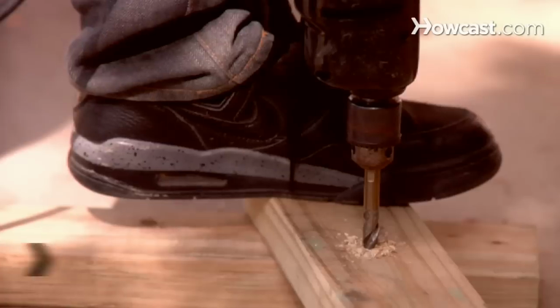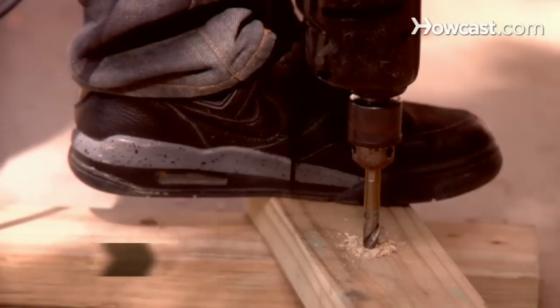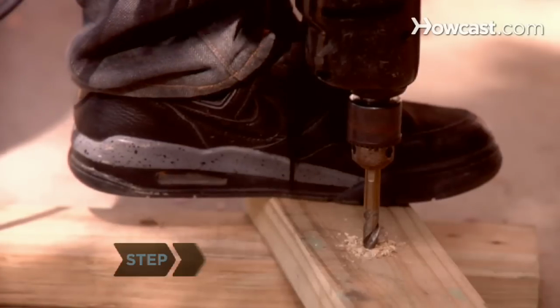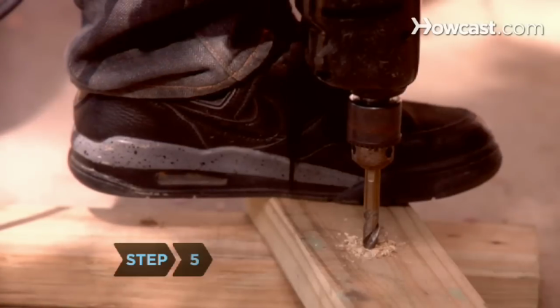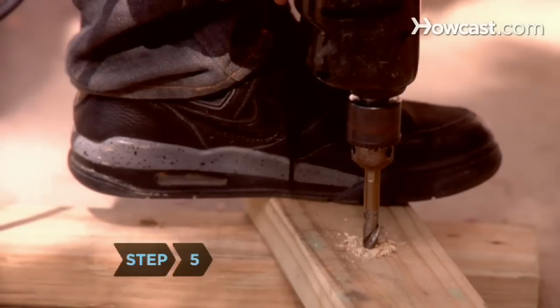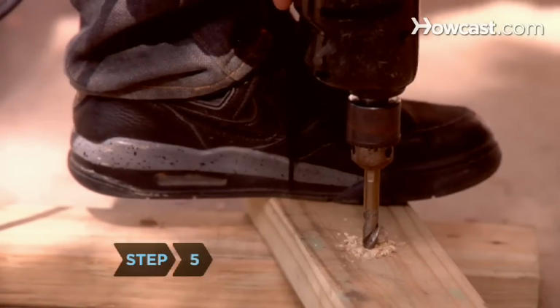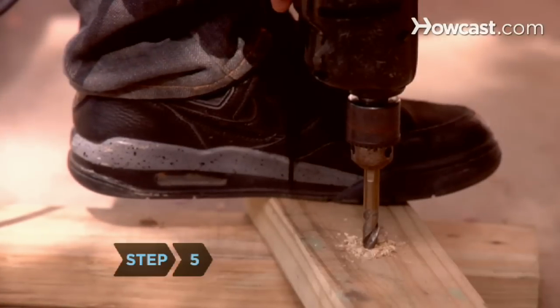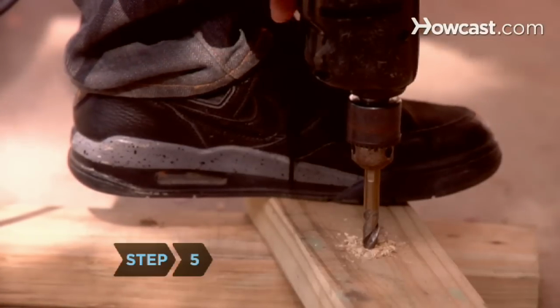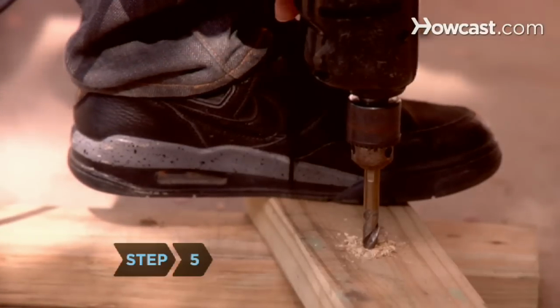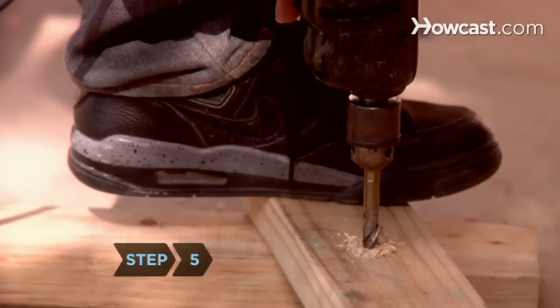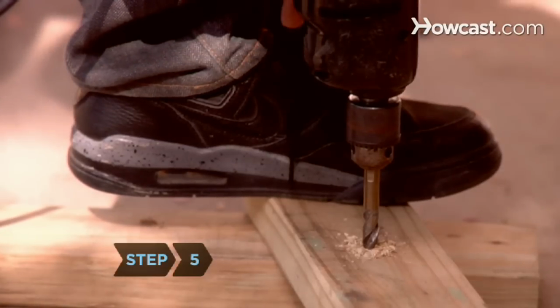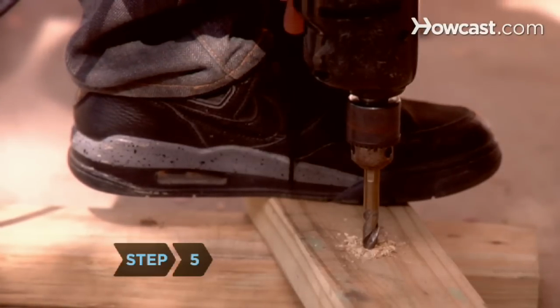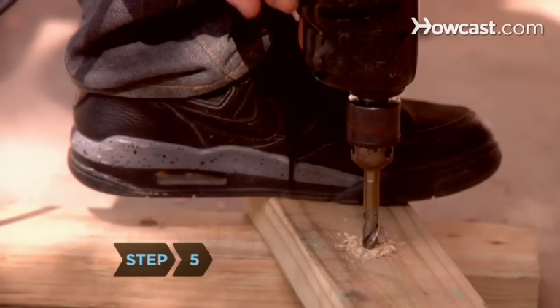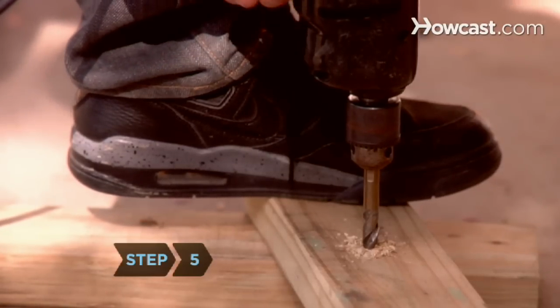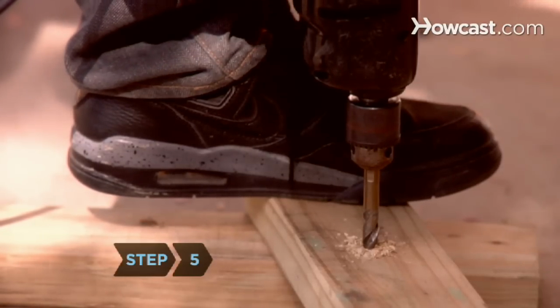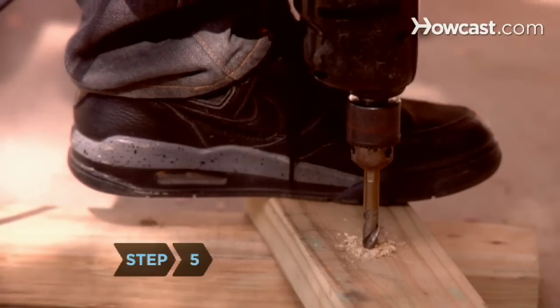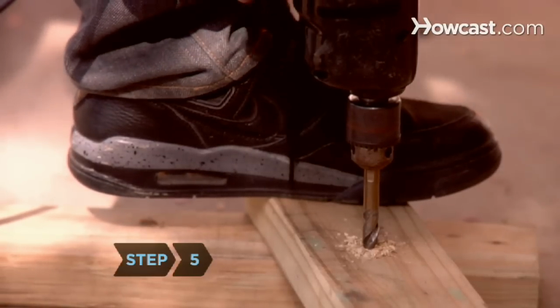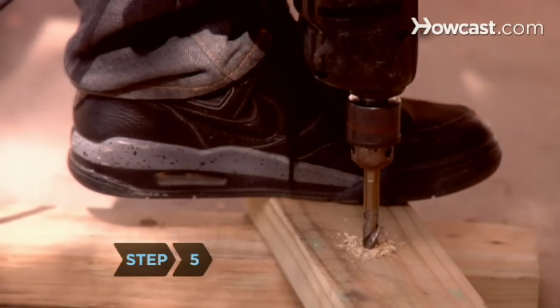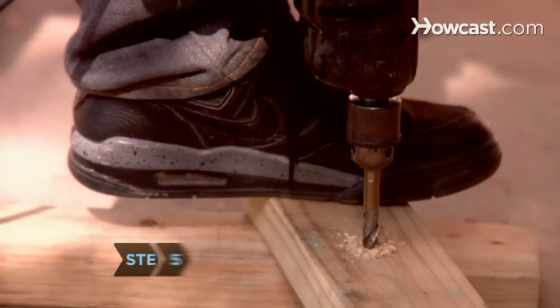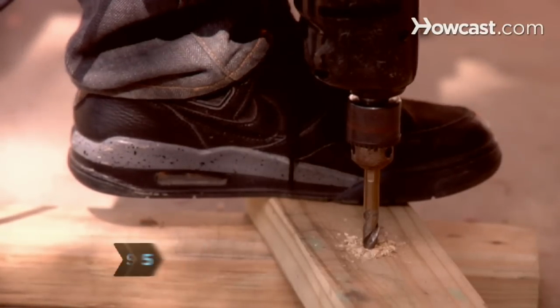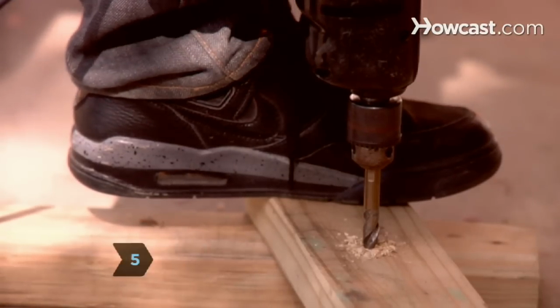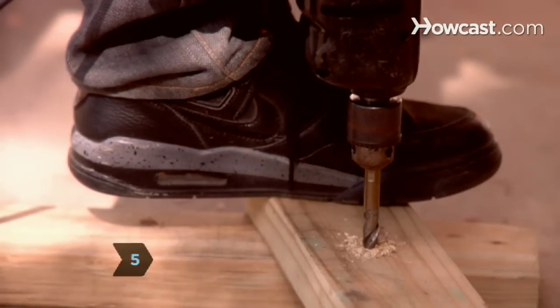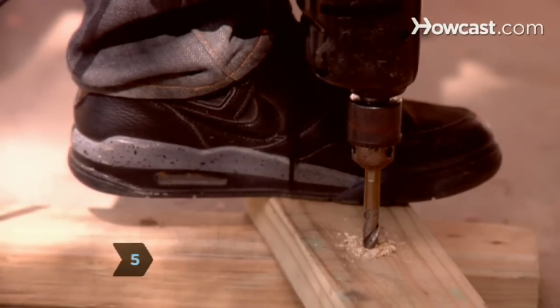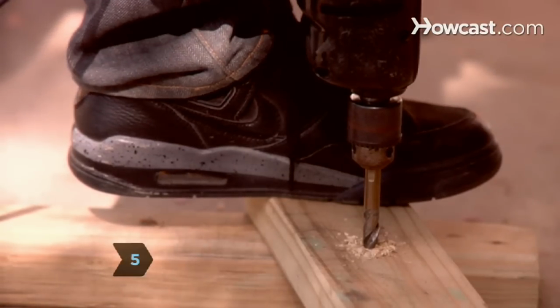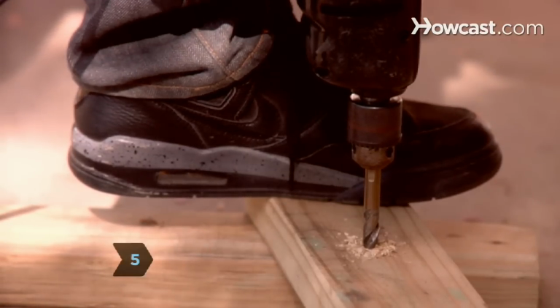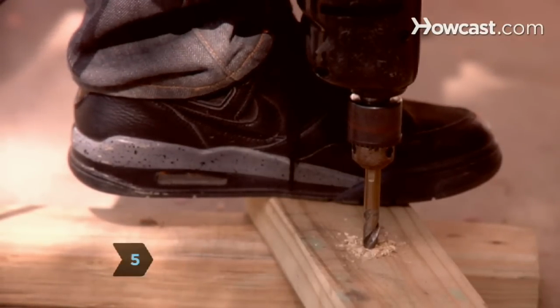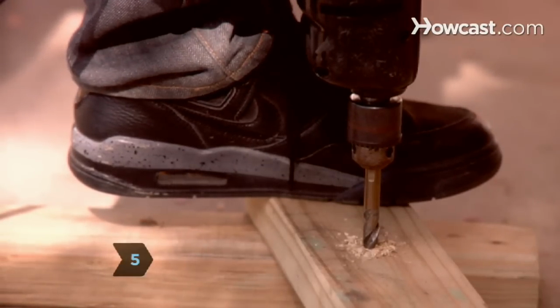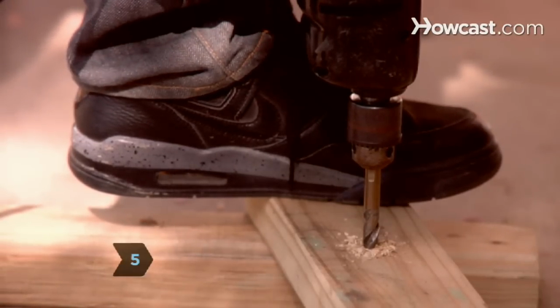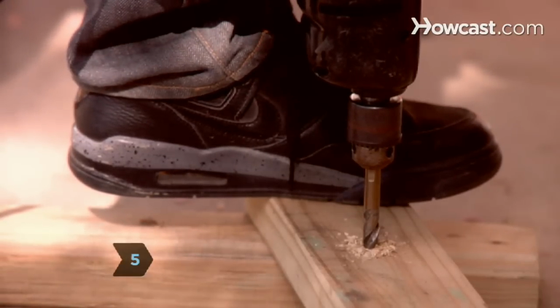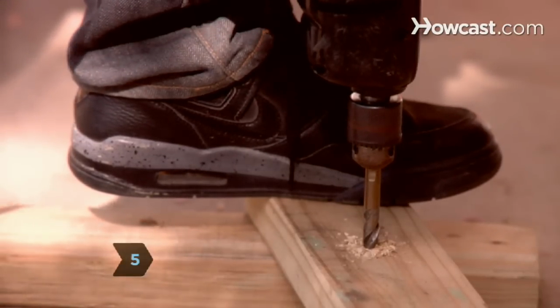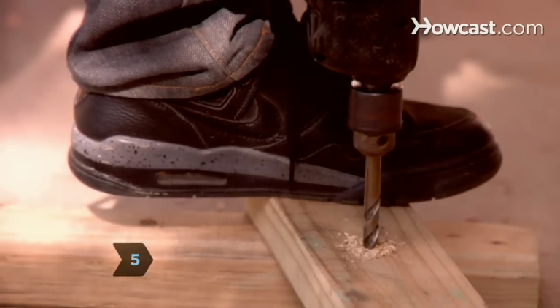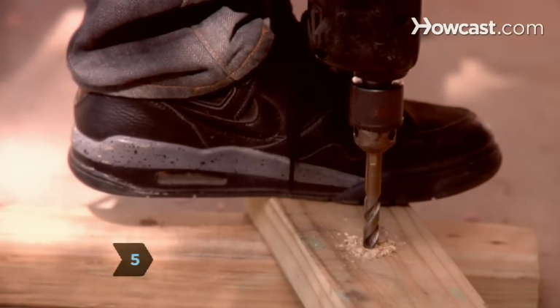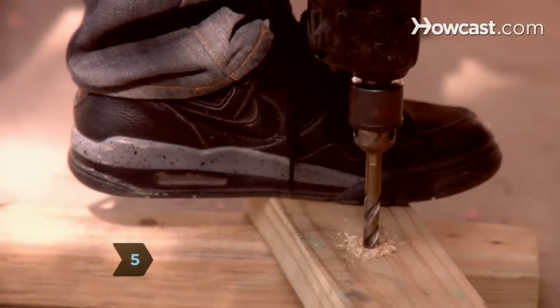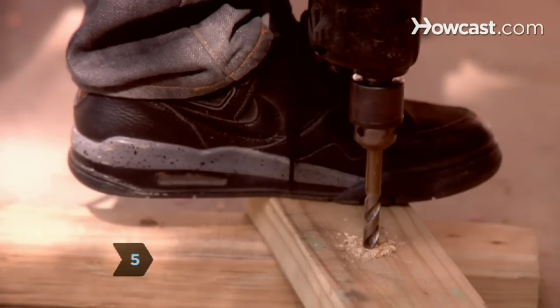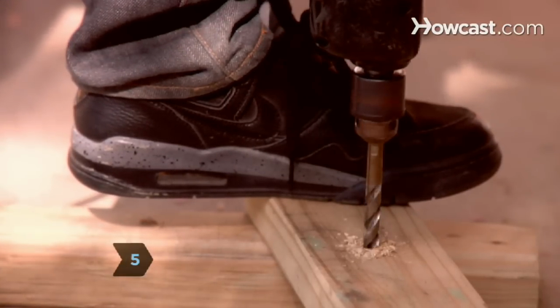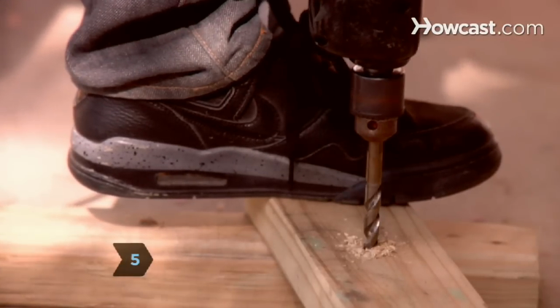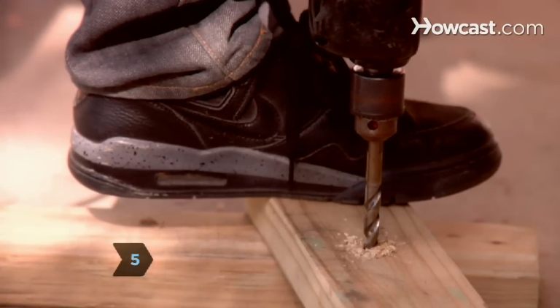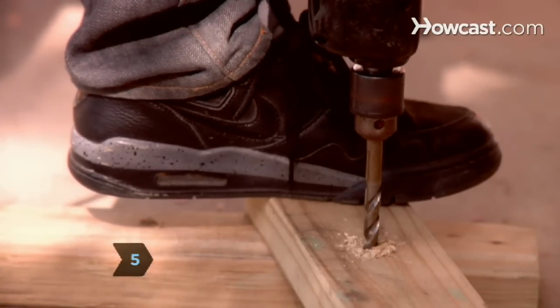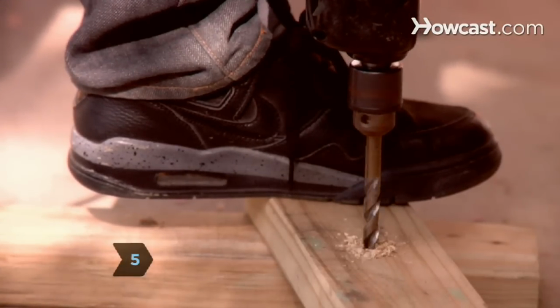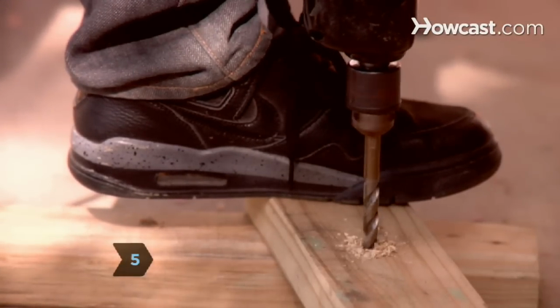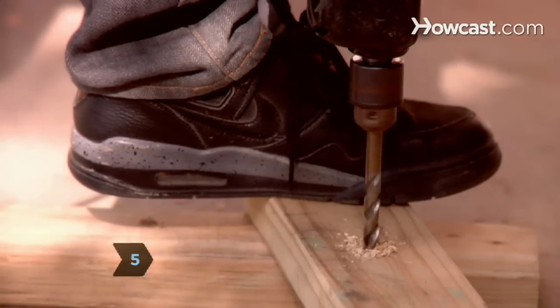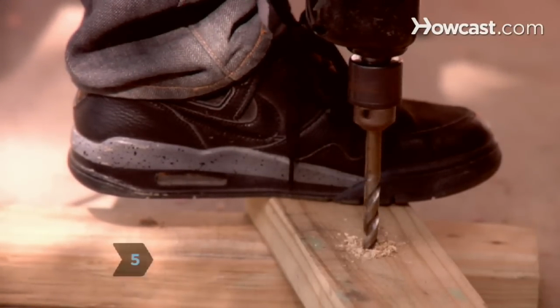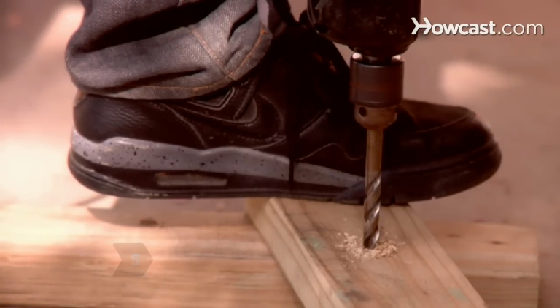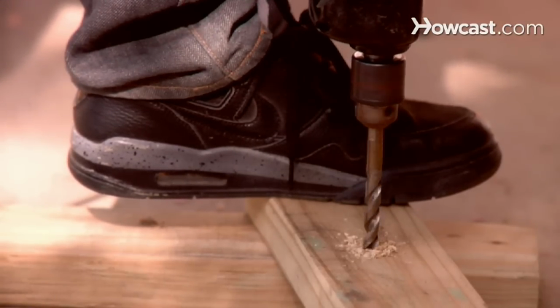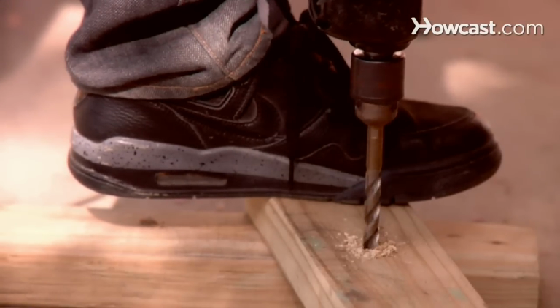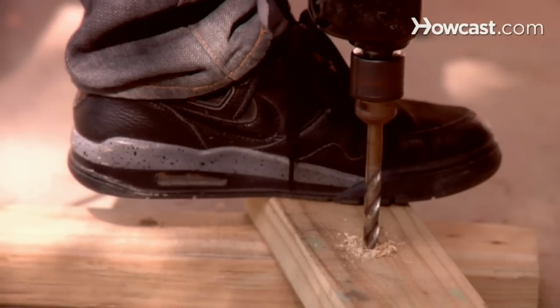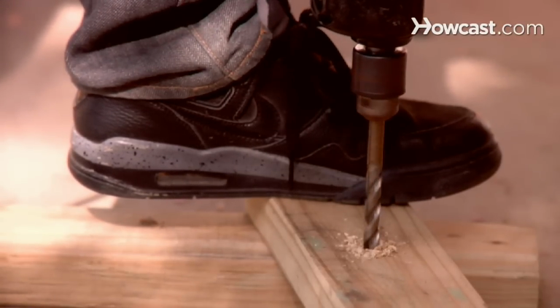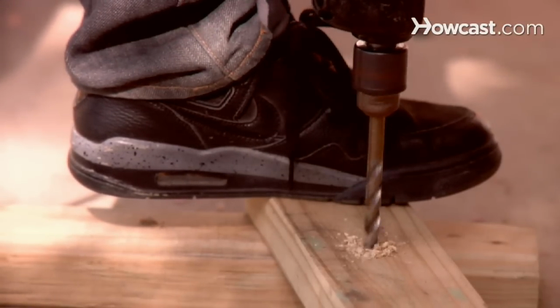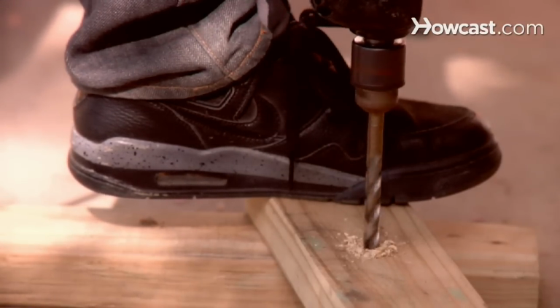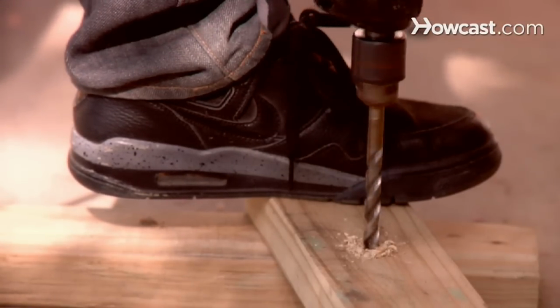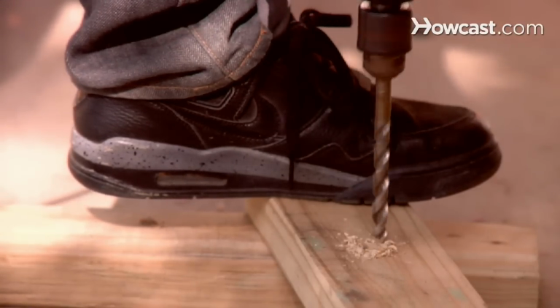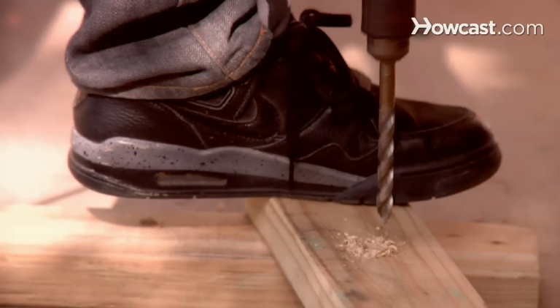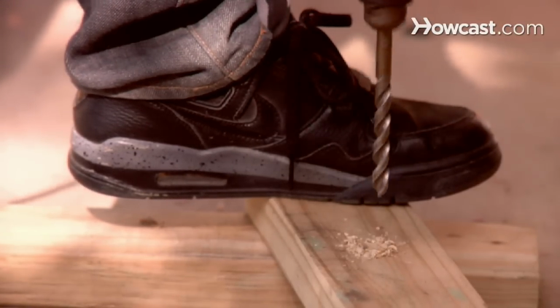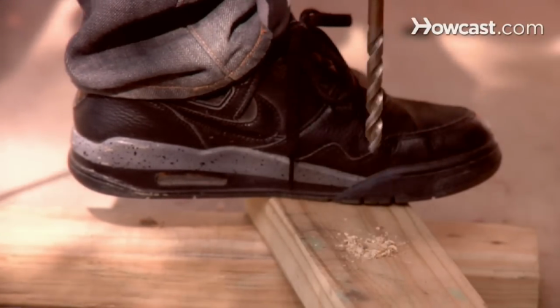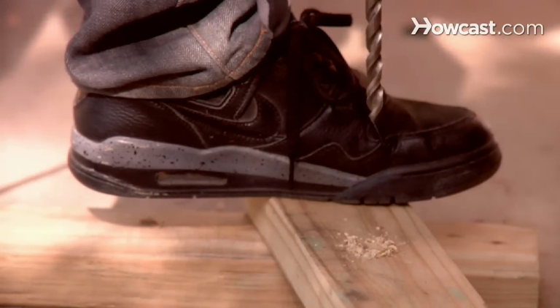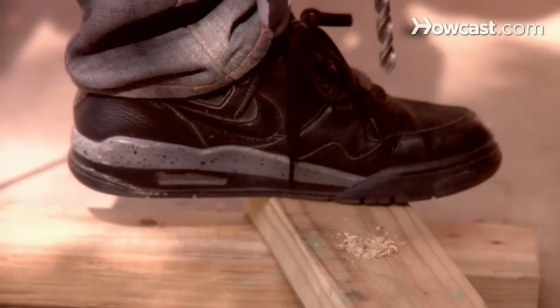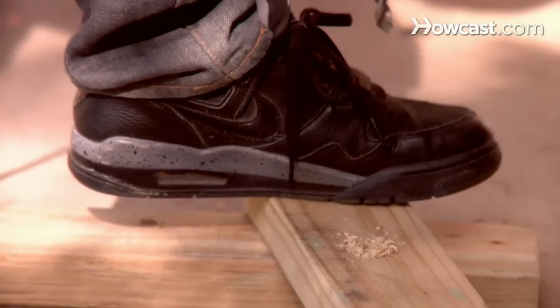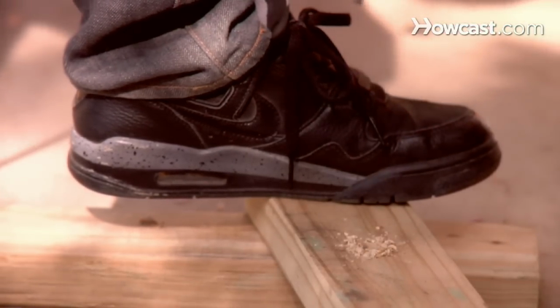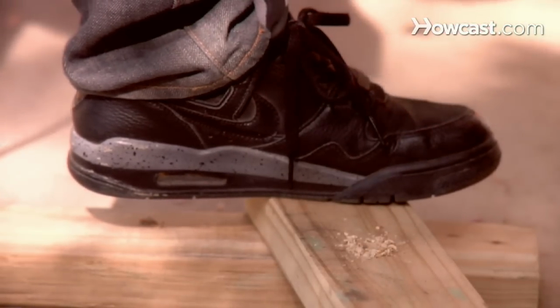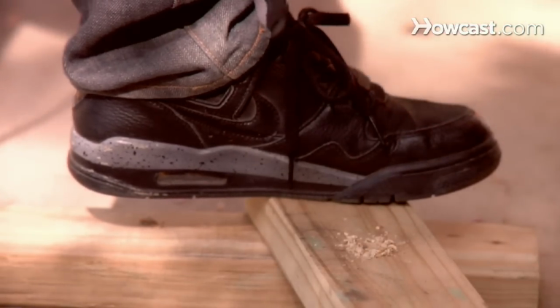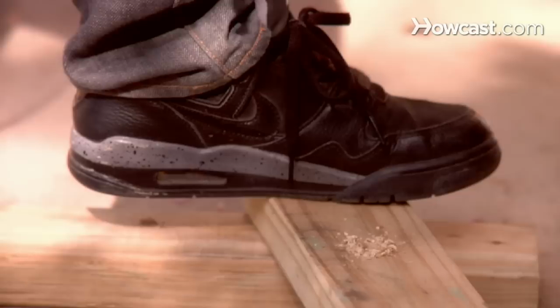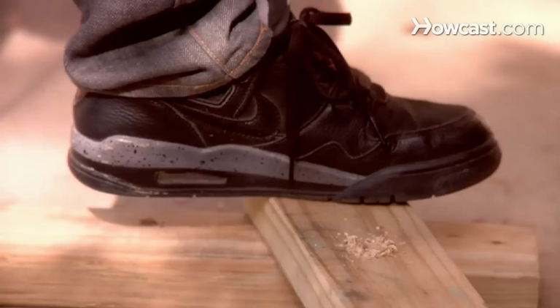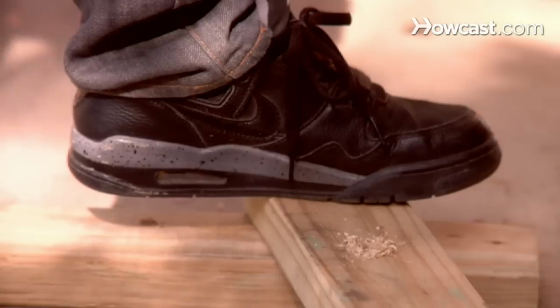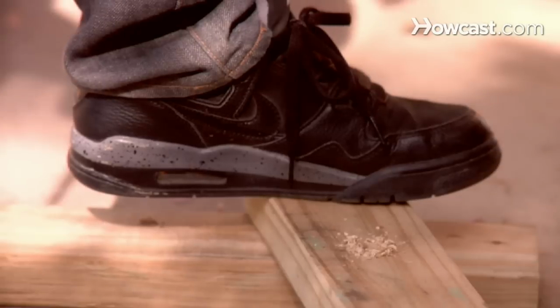Step 5. Stop the drill when you have drilled to your desired depth. Remove the drill bit from the hole with the bit rotating at a slow speed.